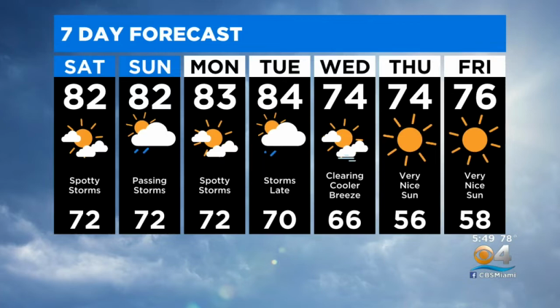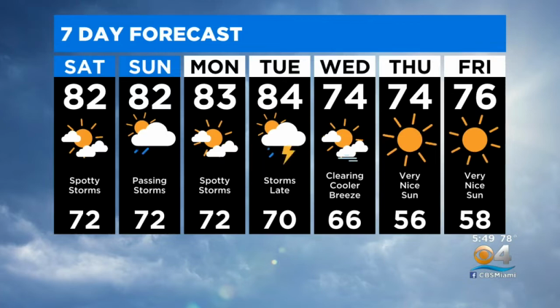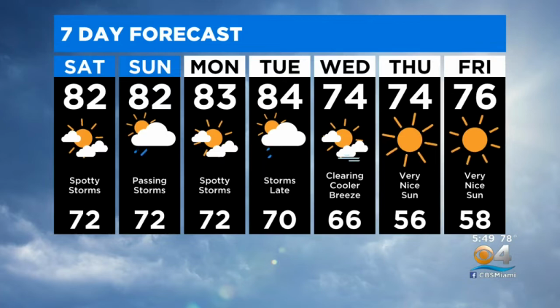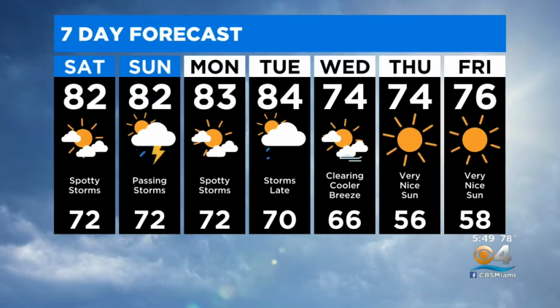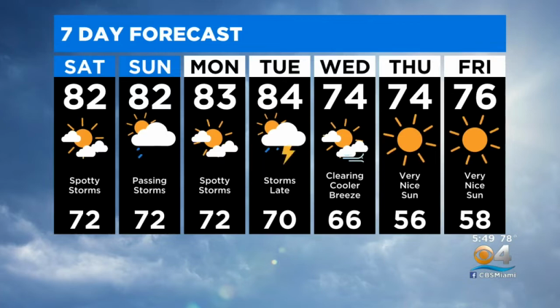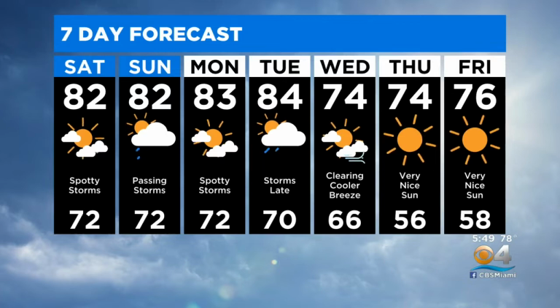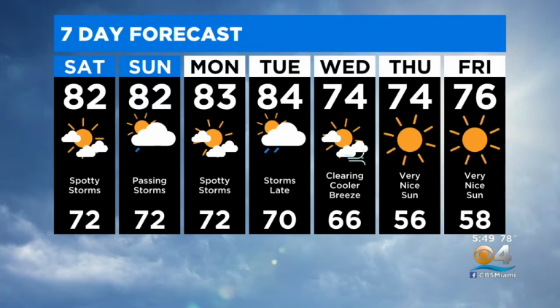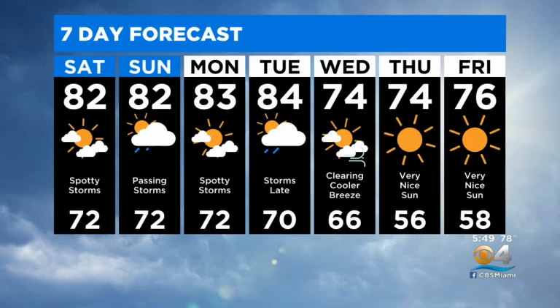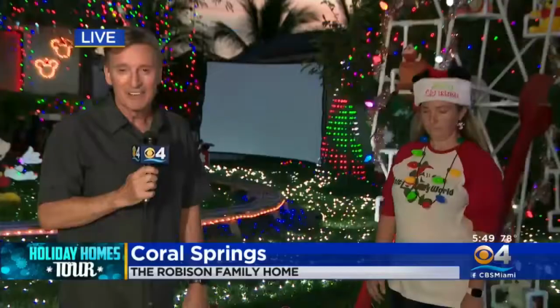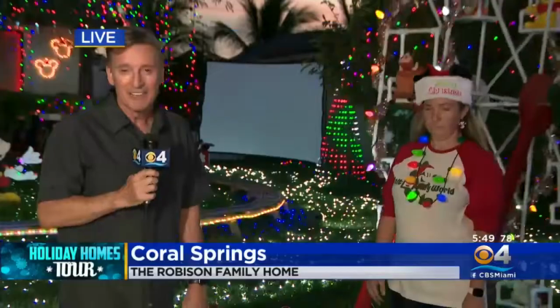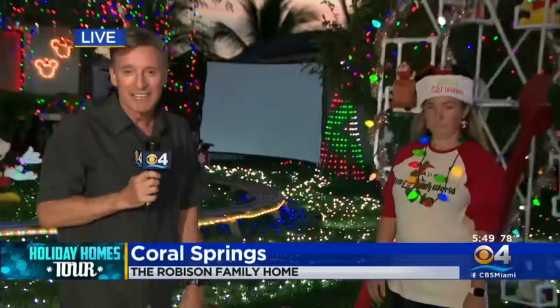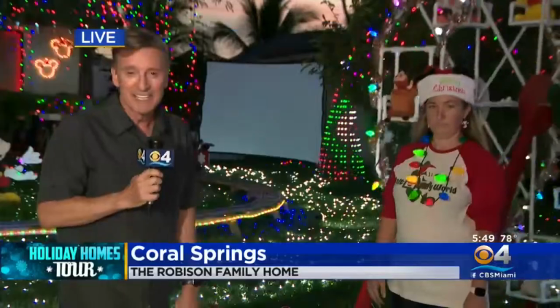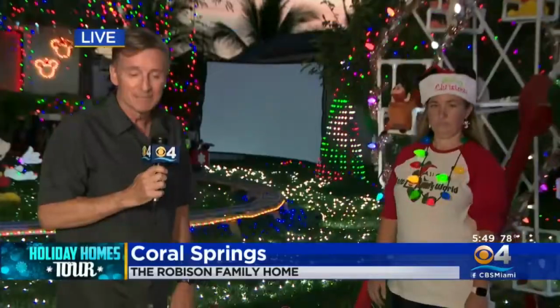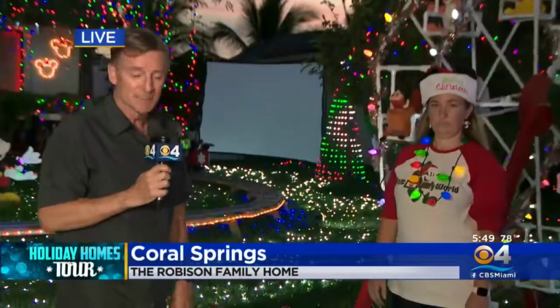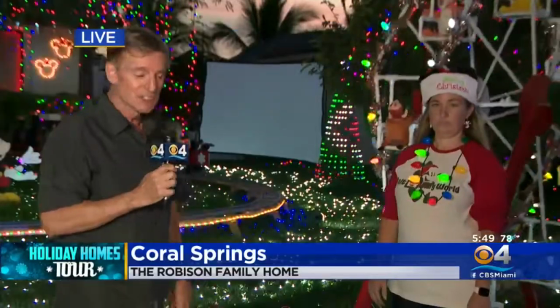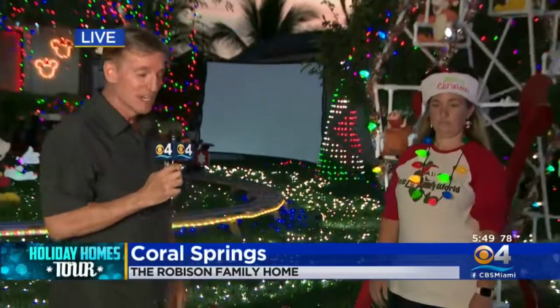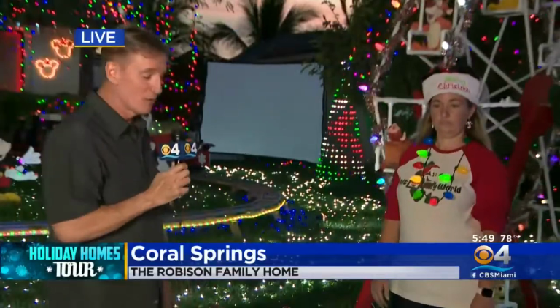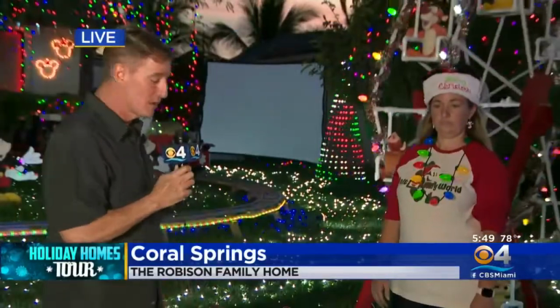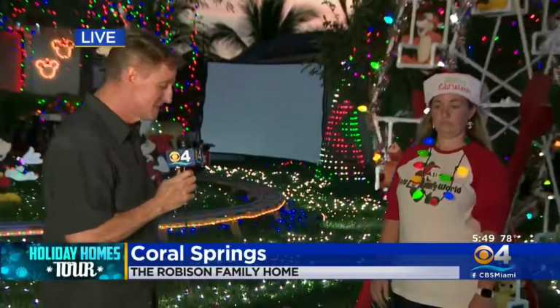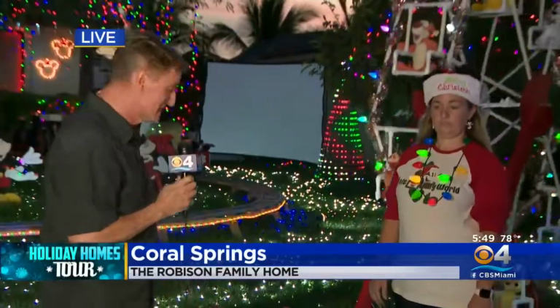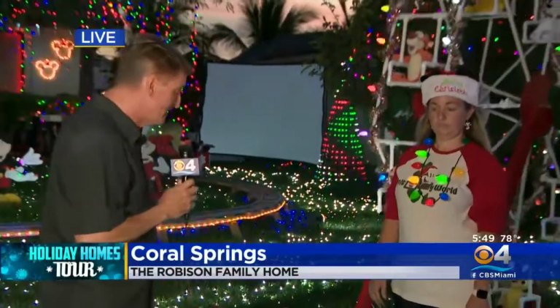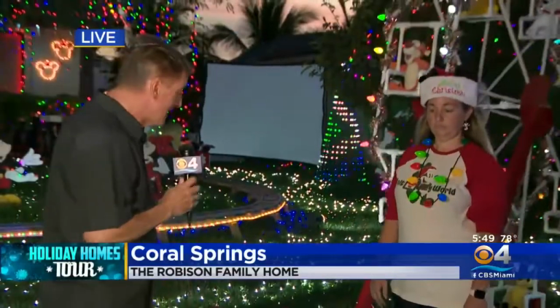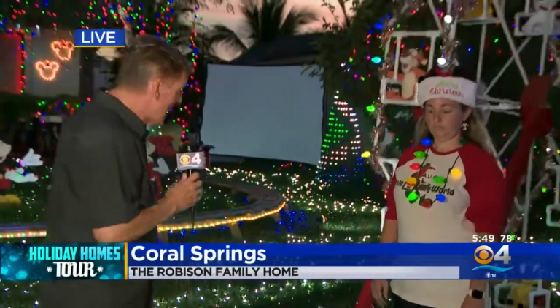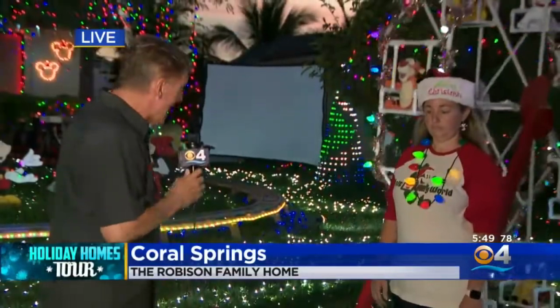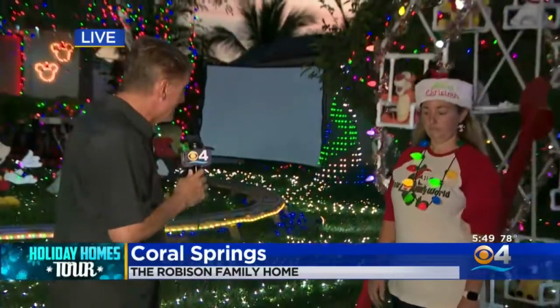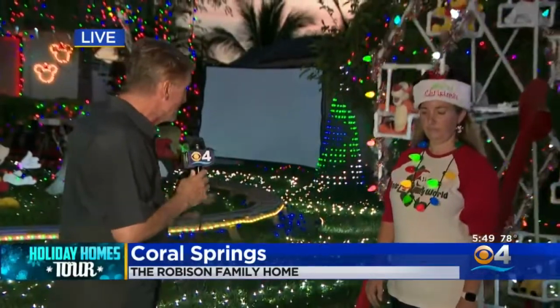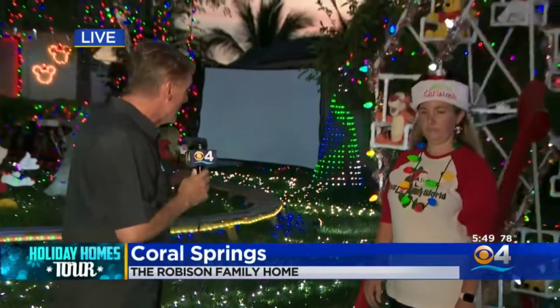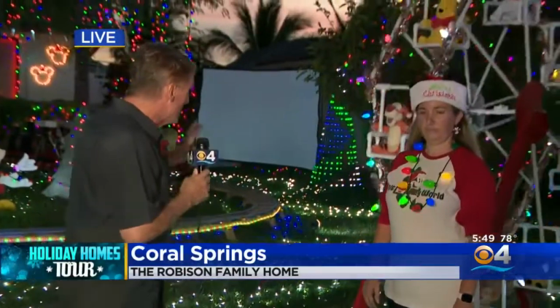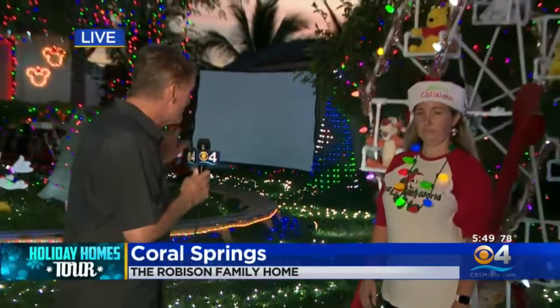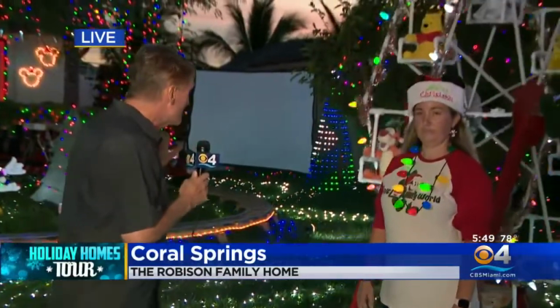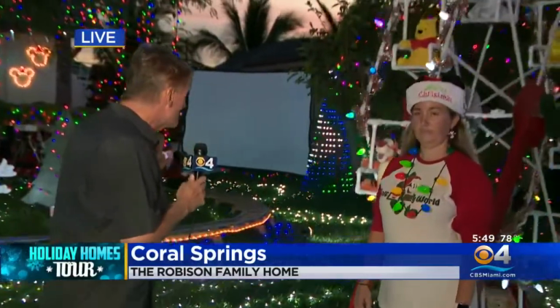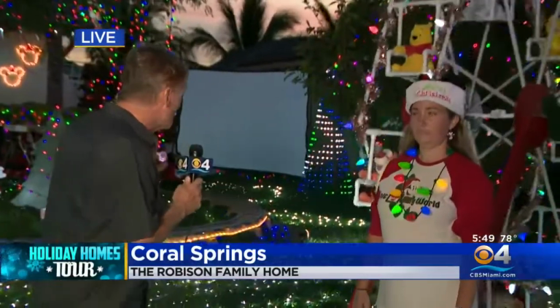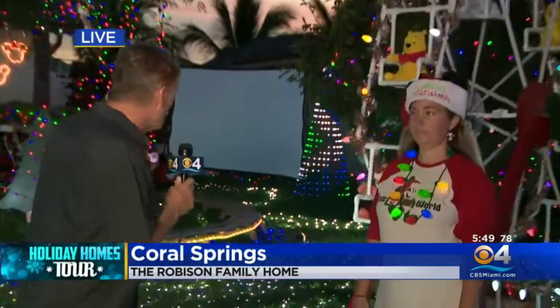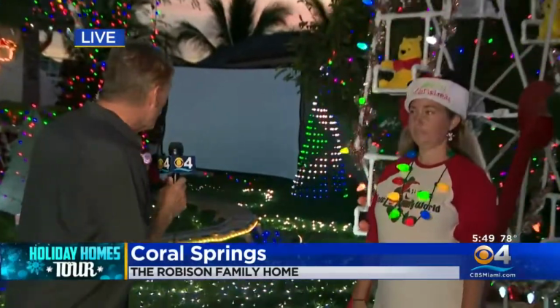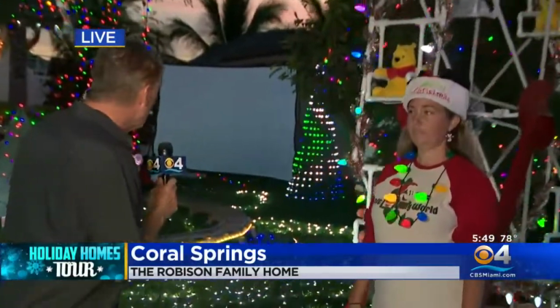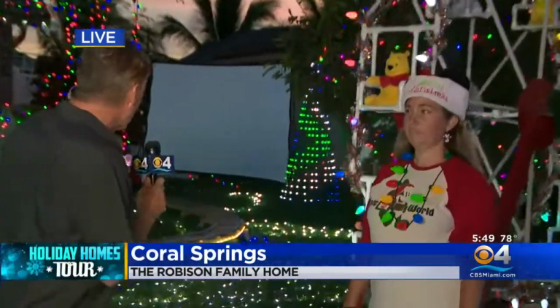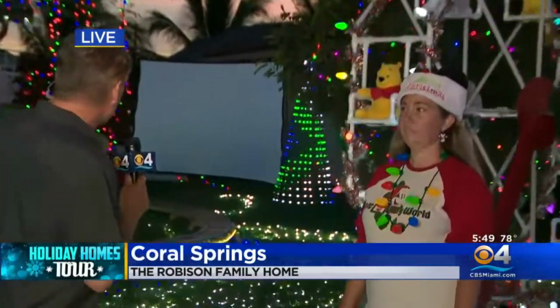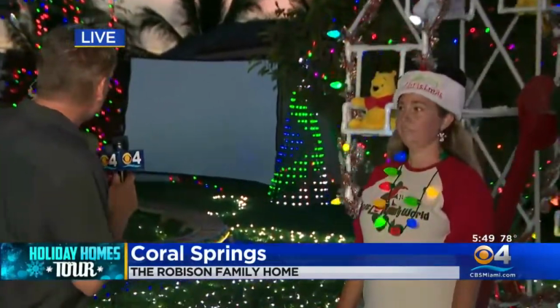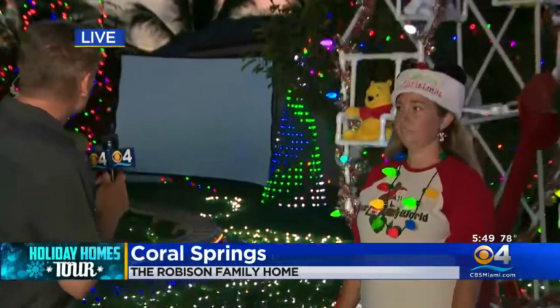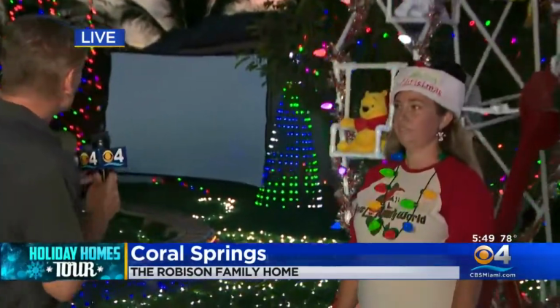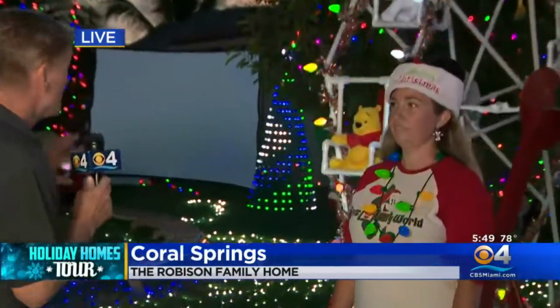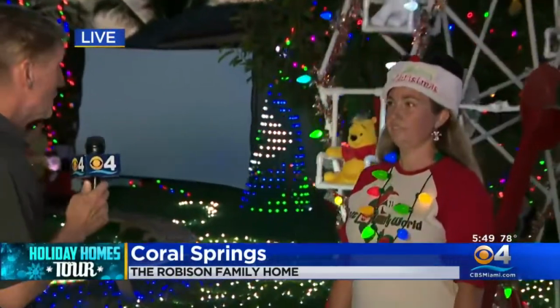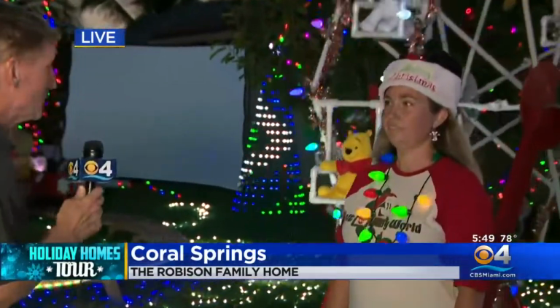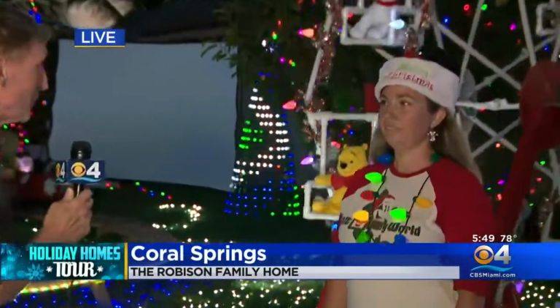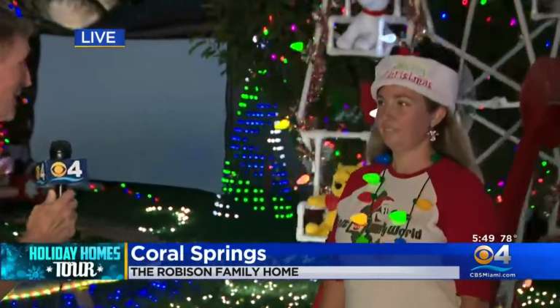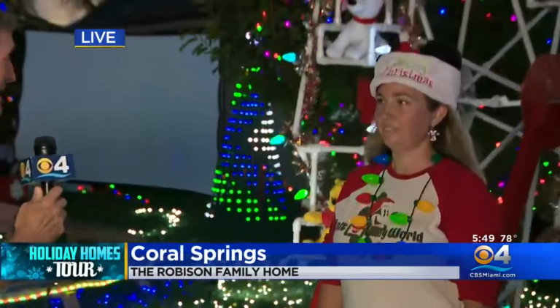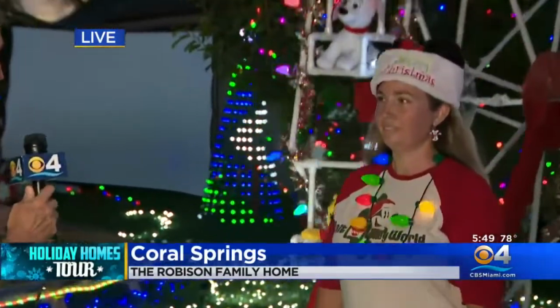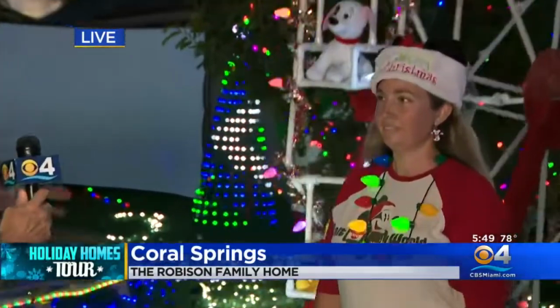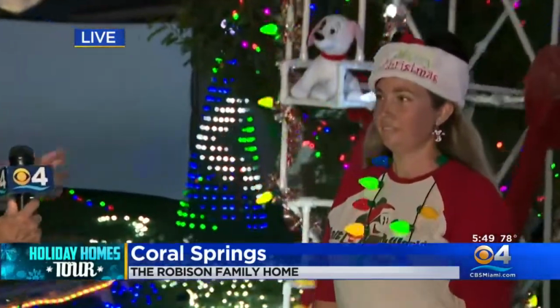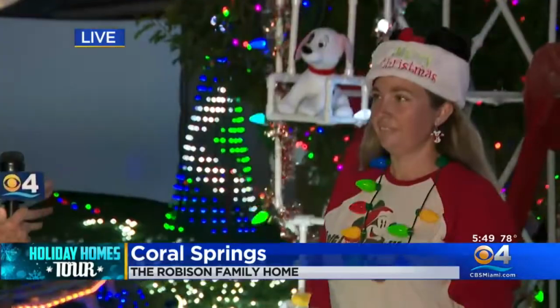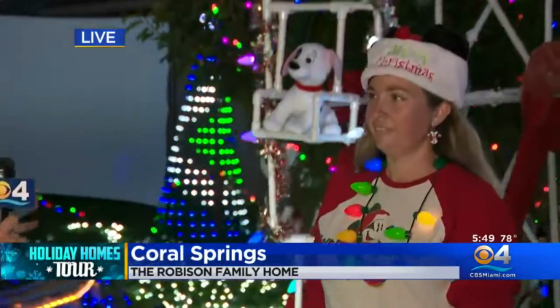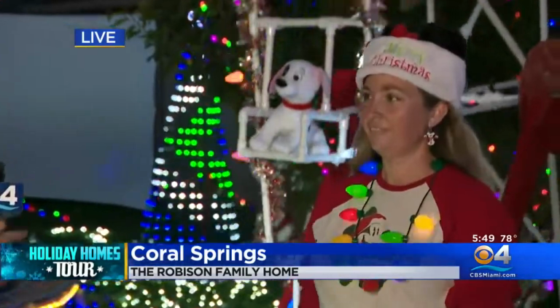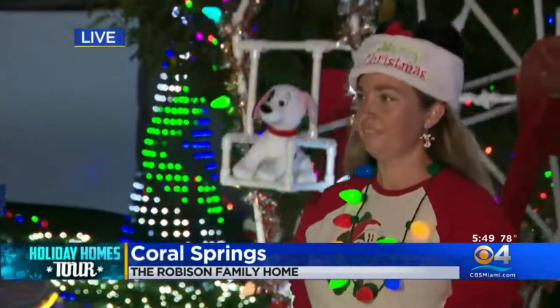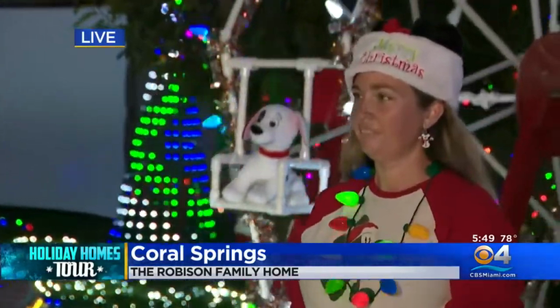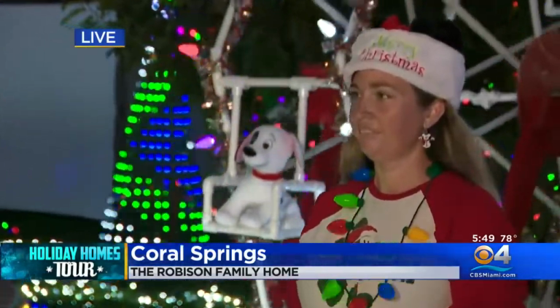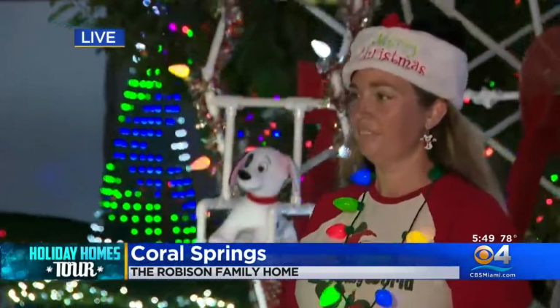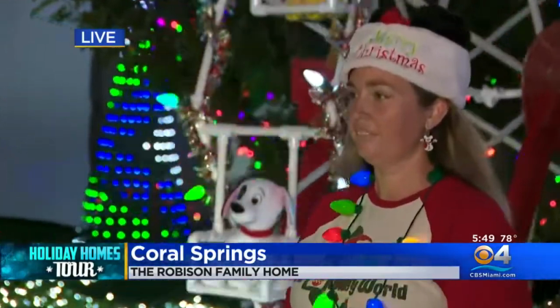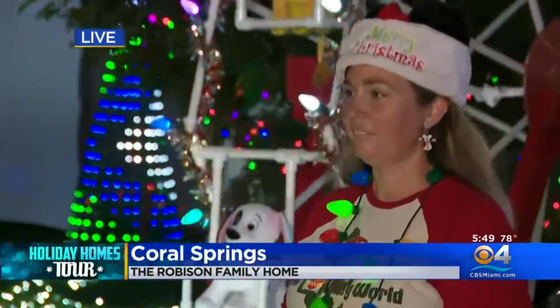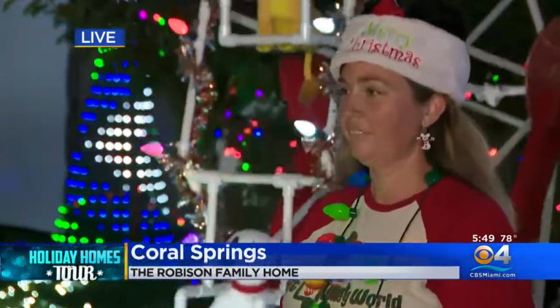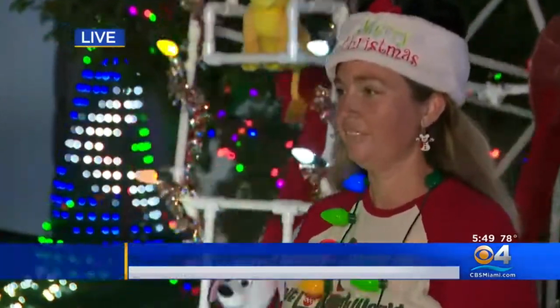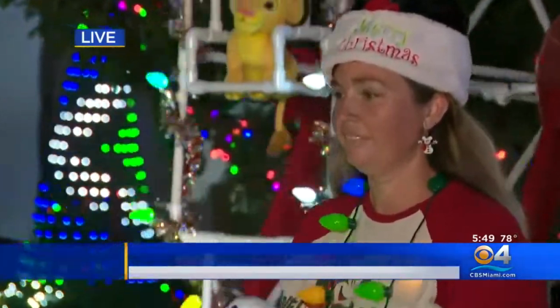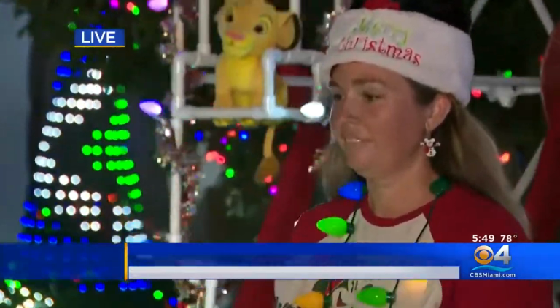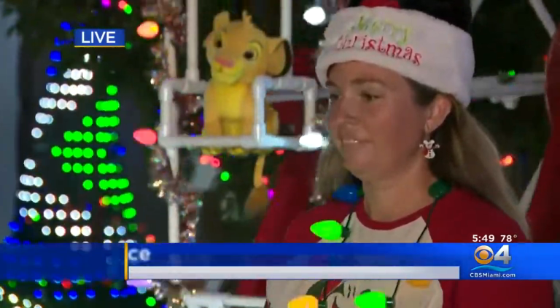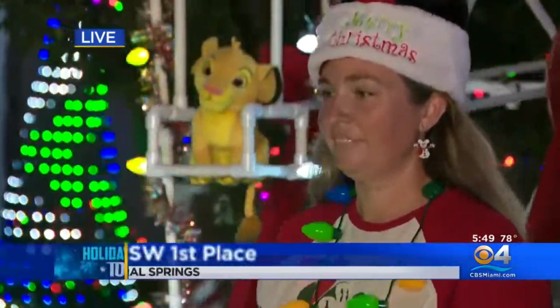Joining me now is Michelle Robeson. And Michelle, this is your home and it is beautiful. Tell me what it takes to decorate something like this.